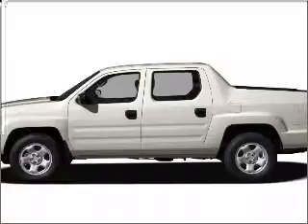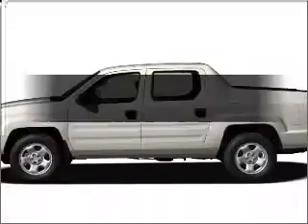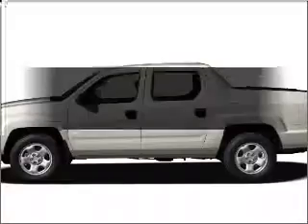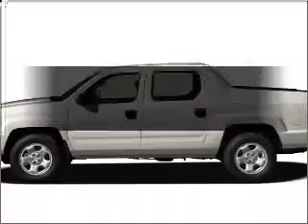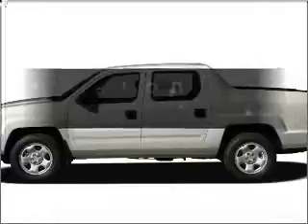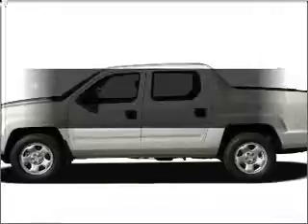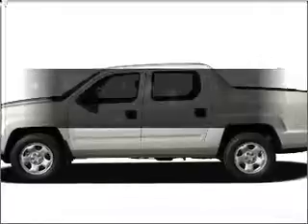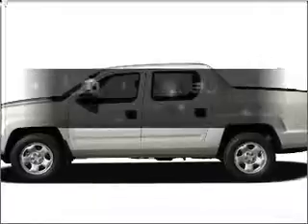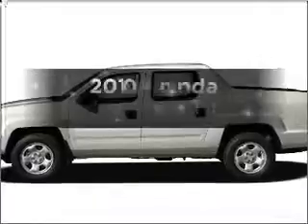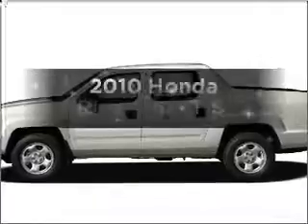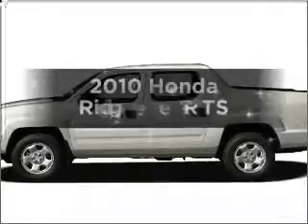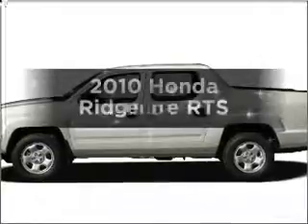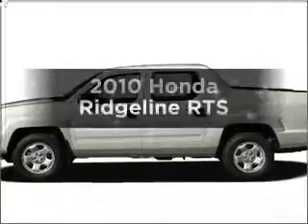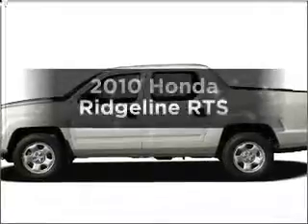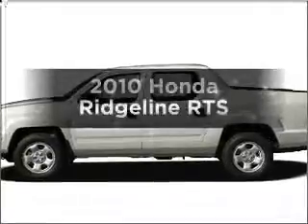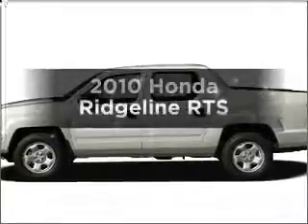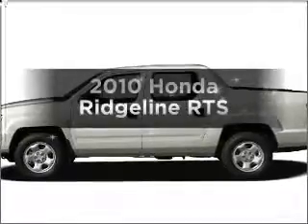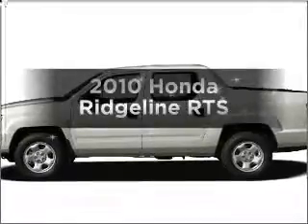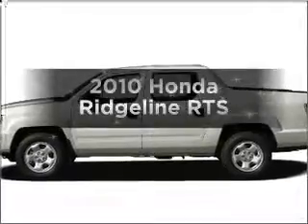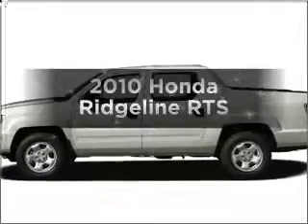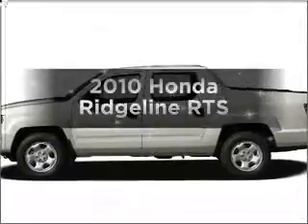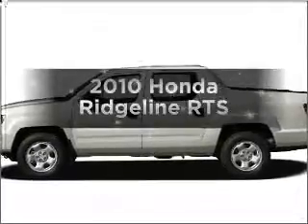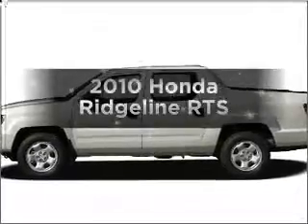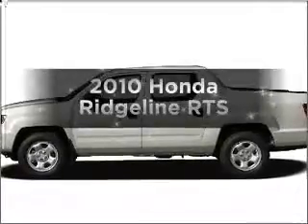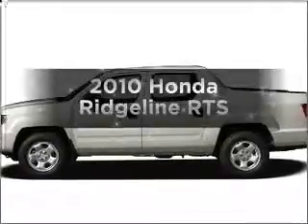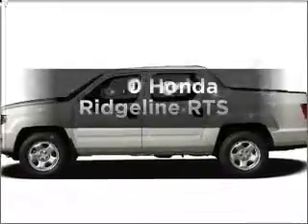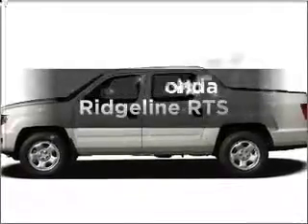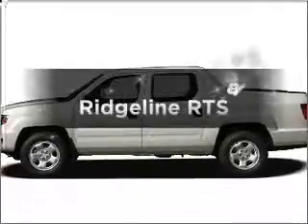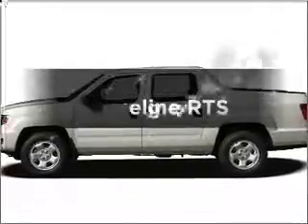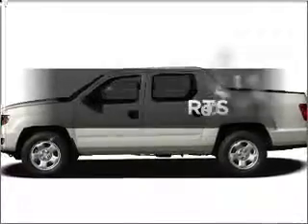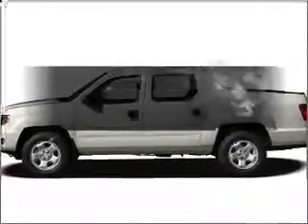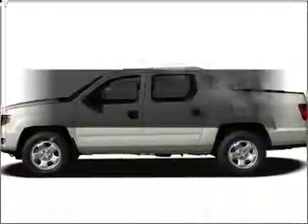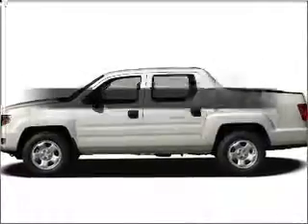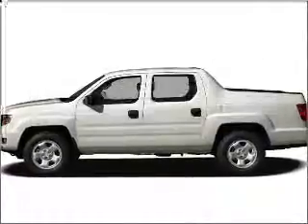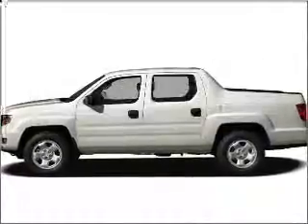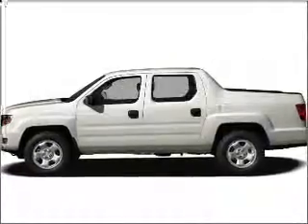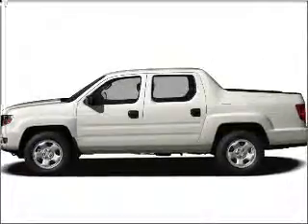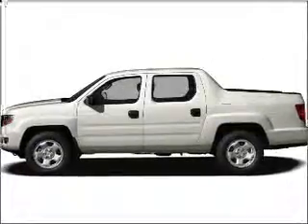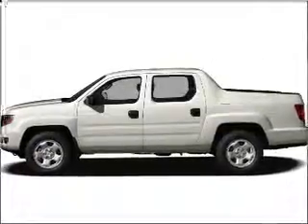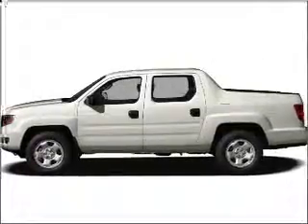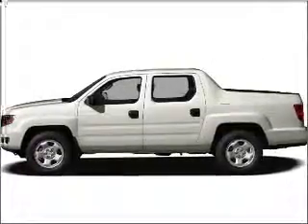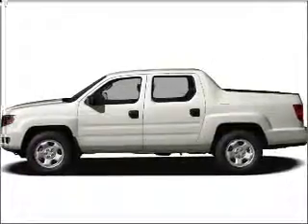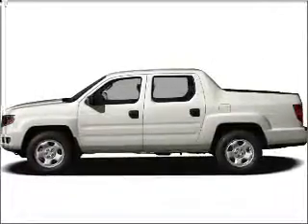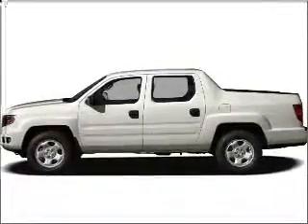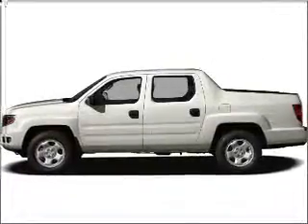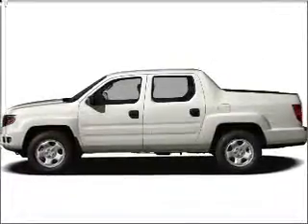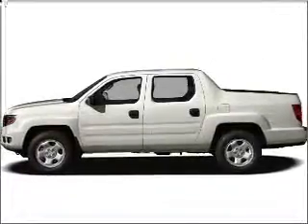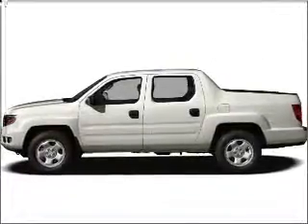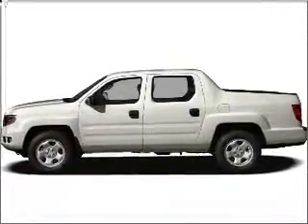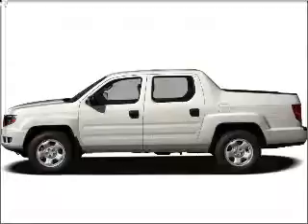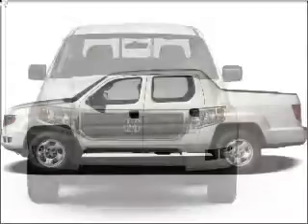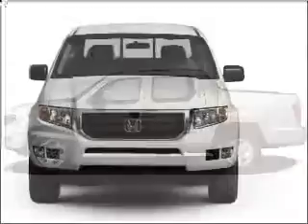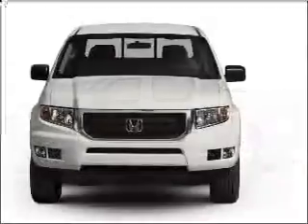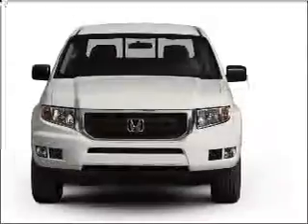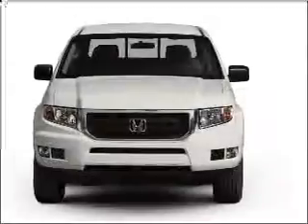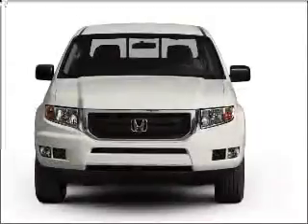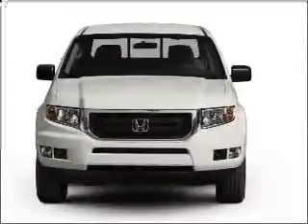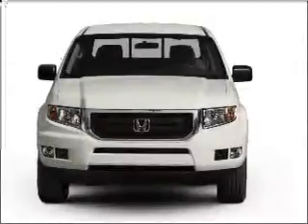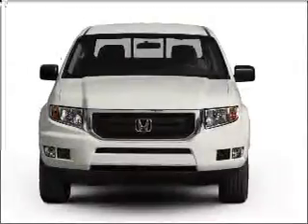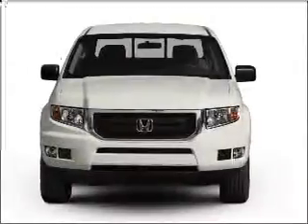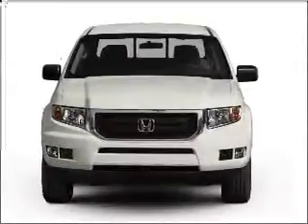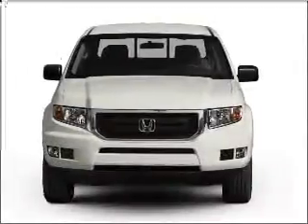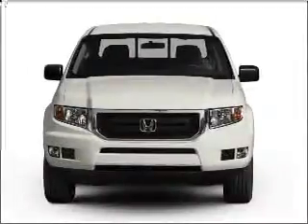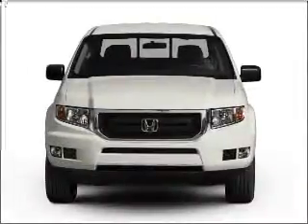Check out this 2010 Honda Ridgeline. Find everything you want in a ride under one roof with this vehicle.